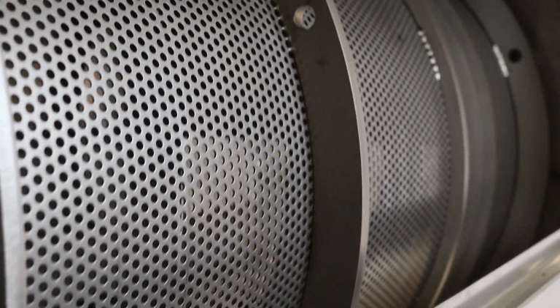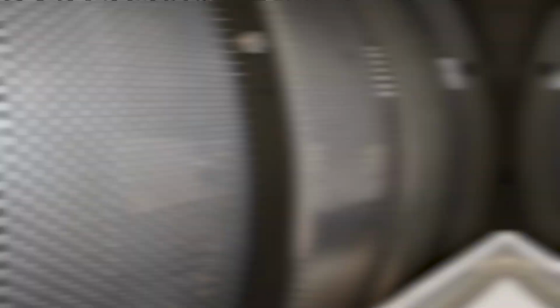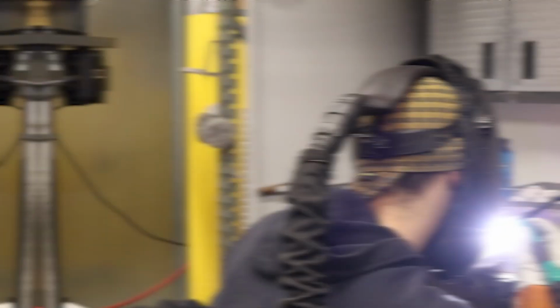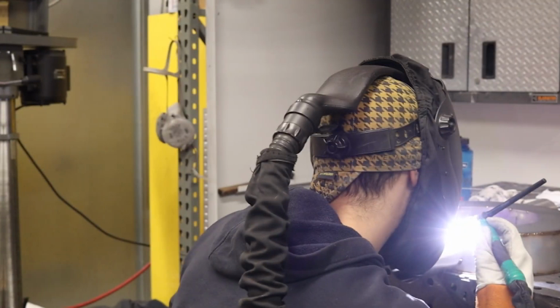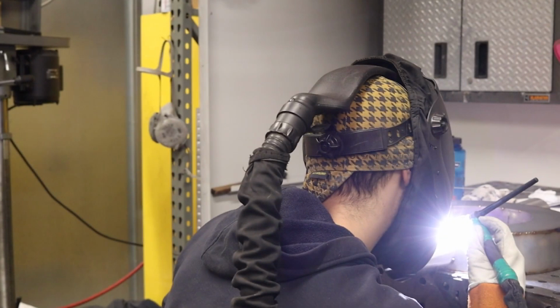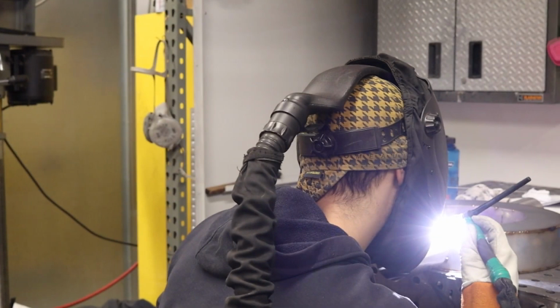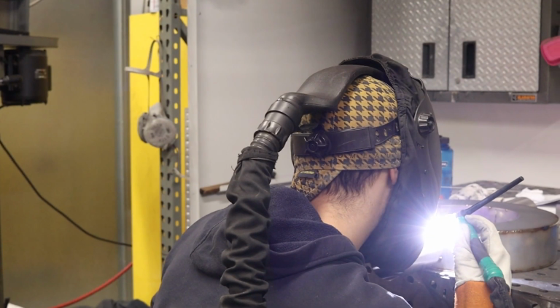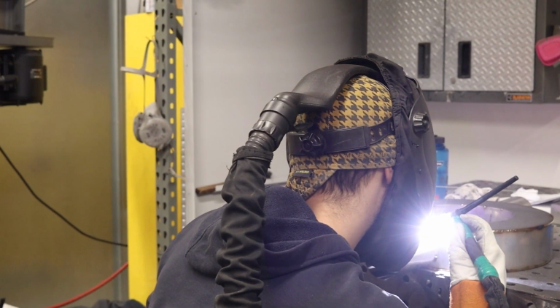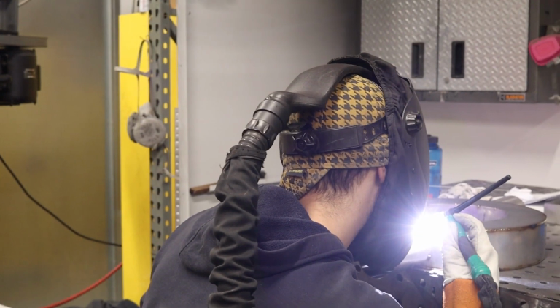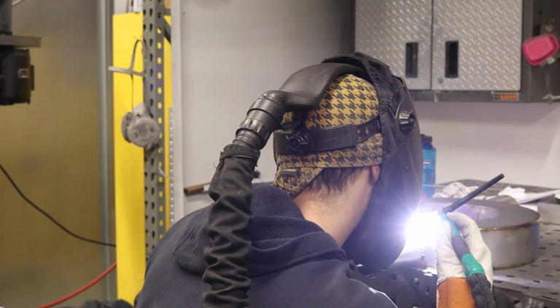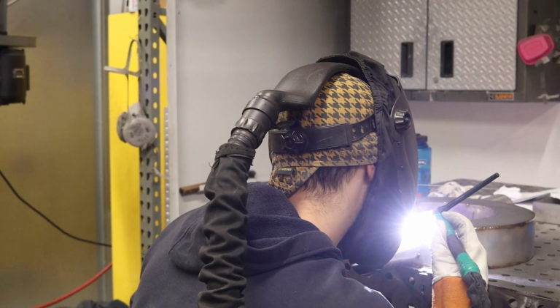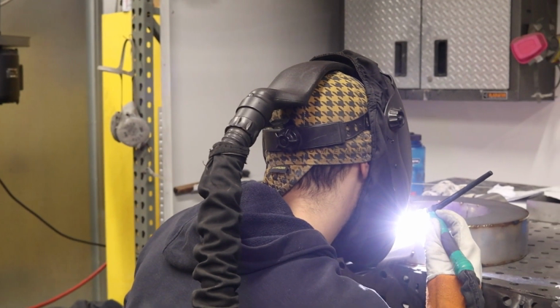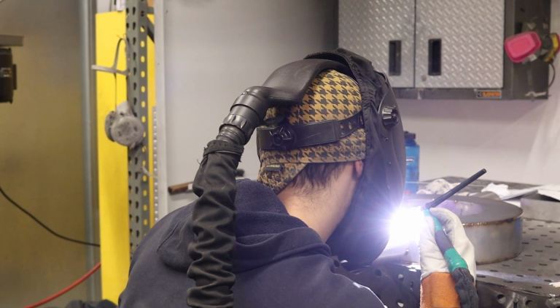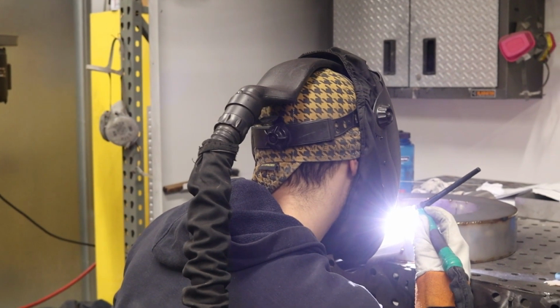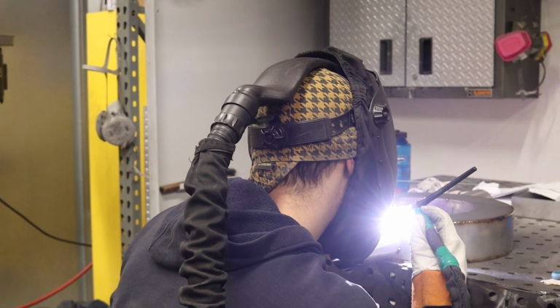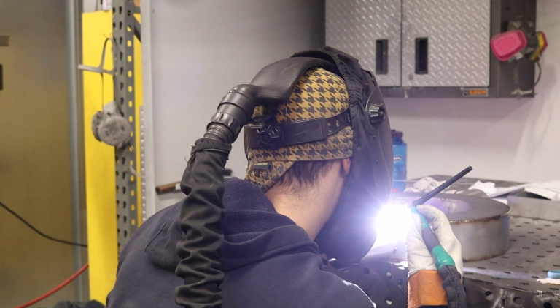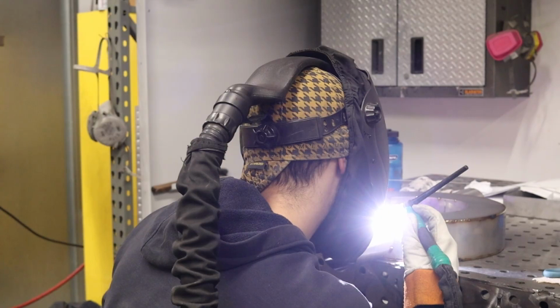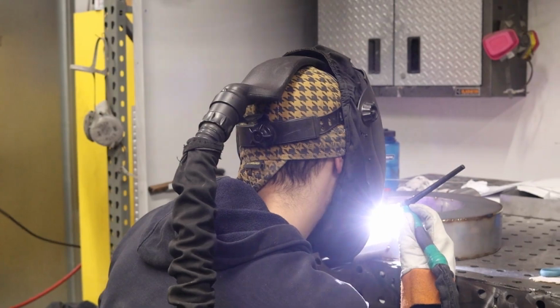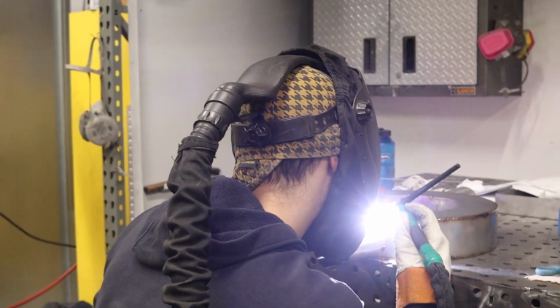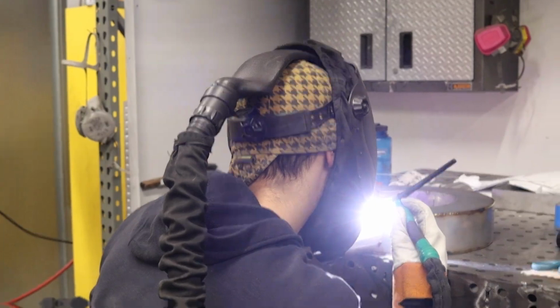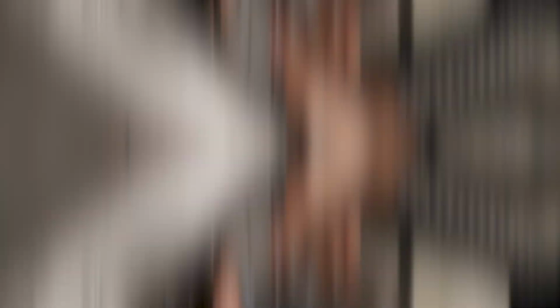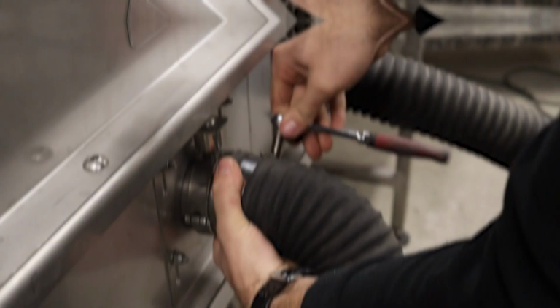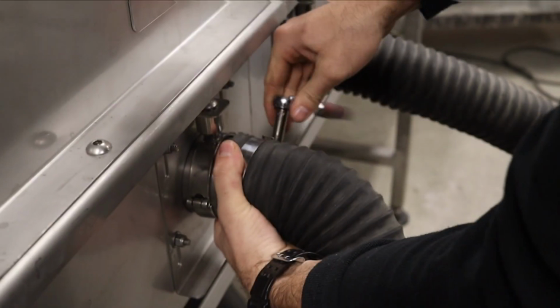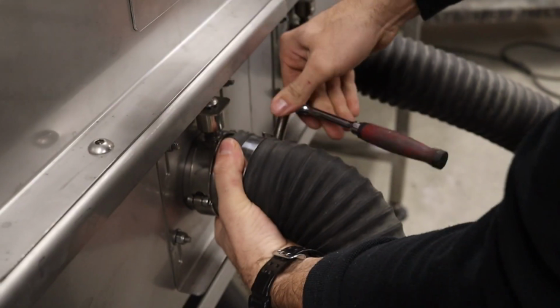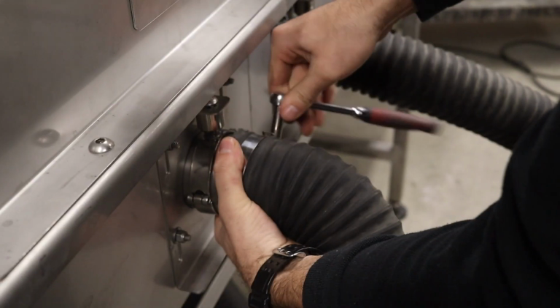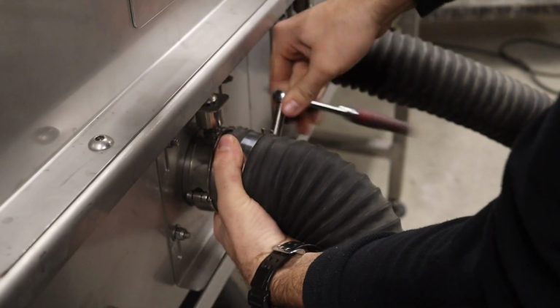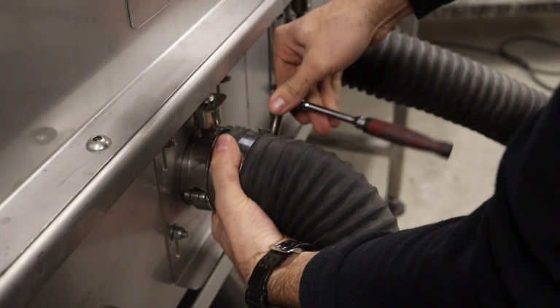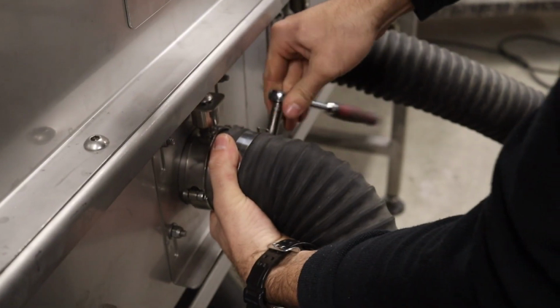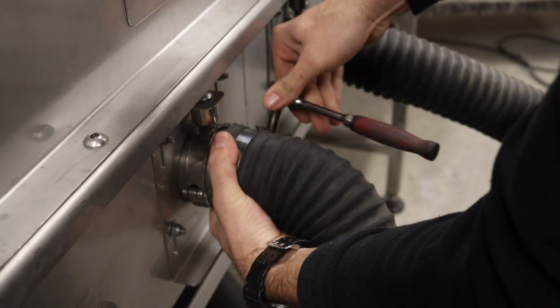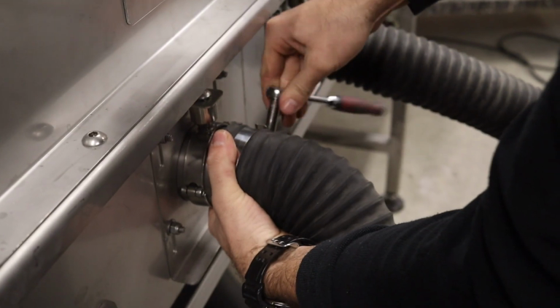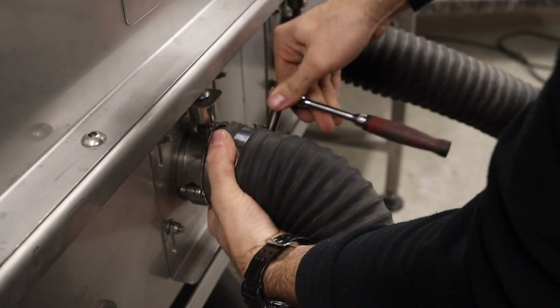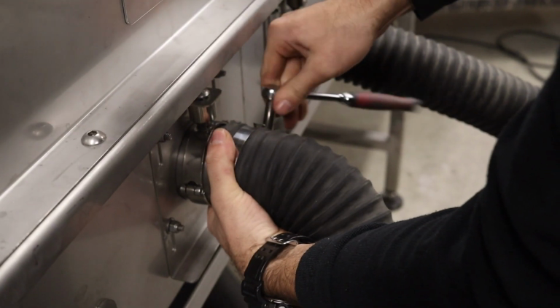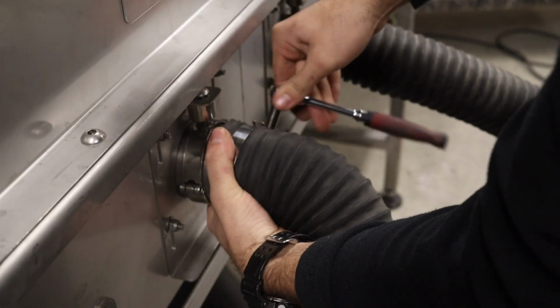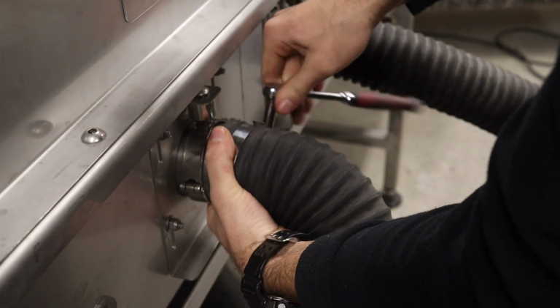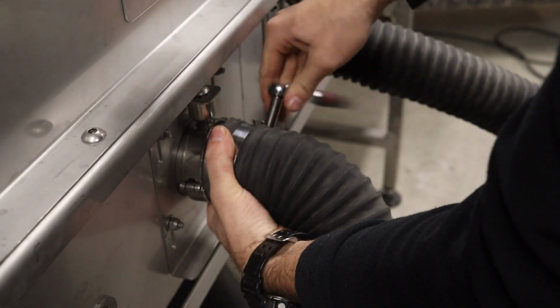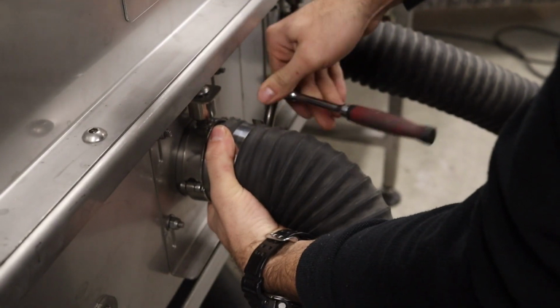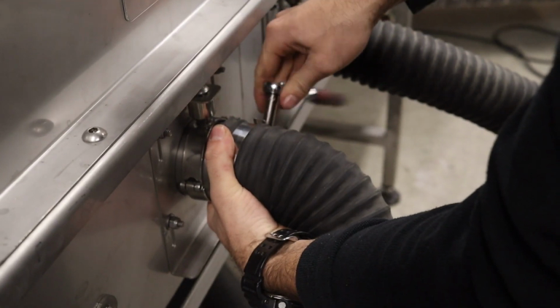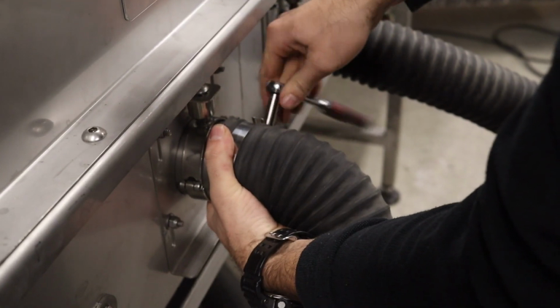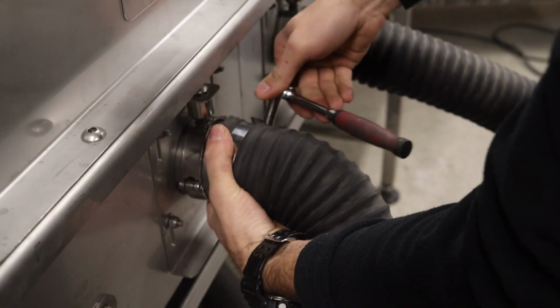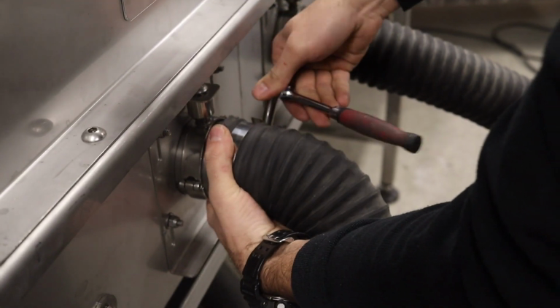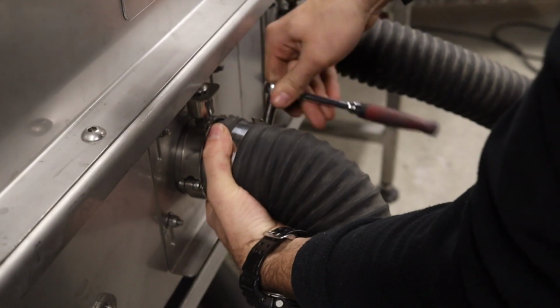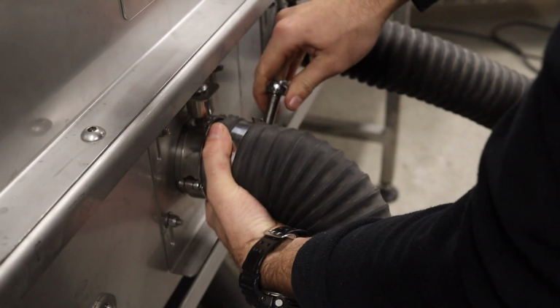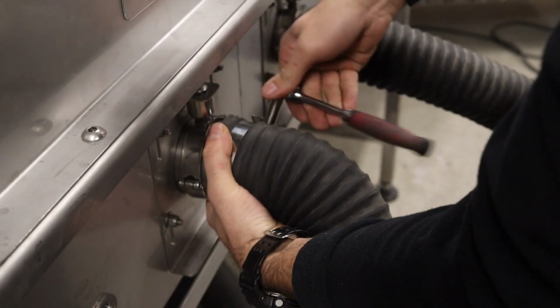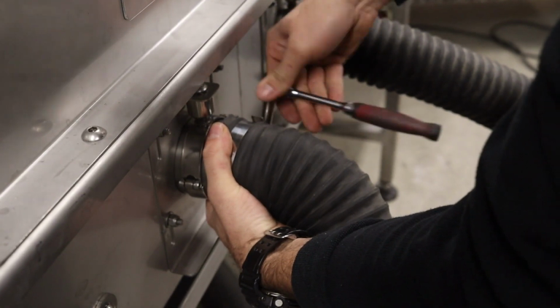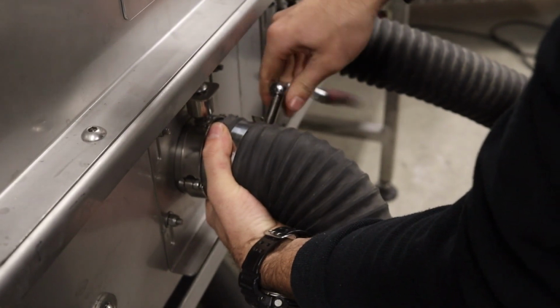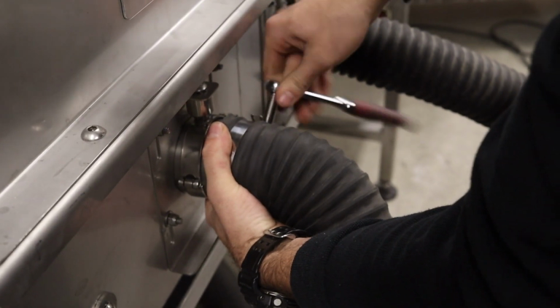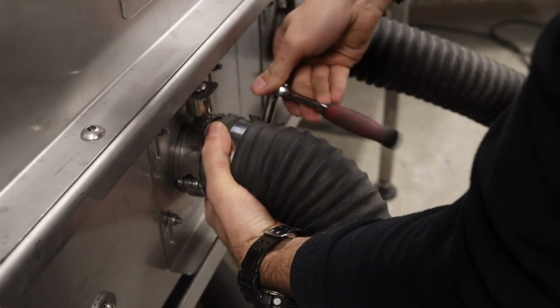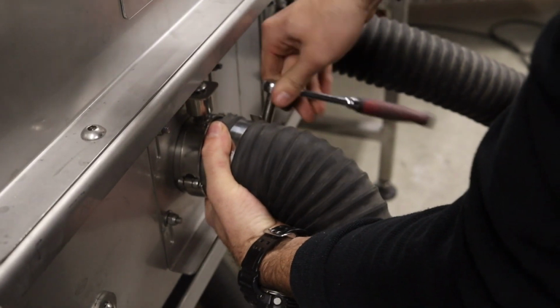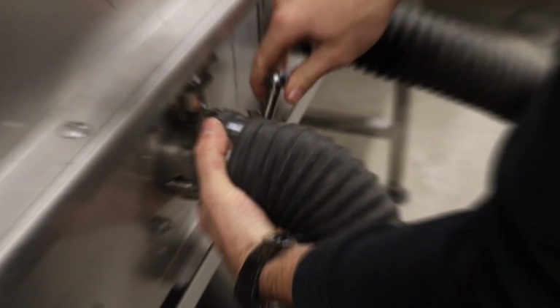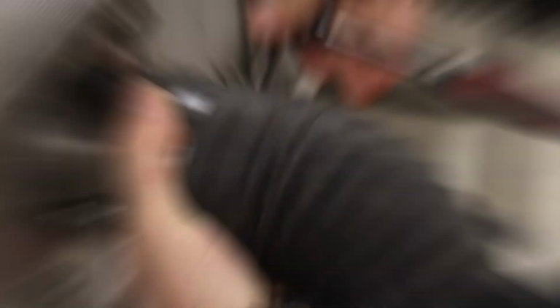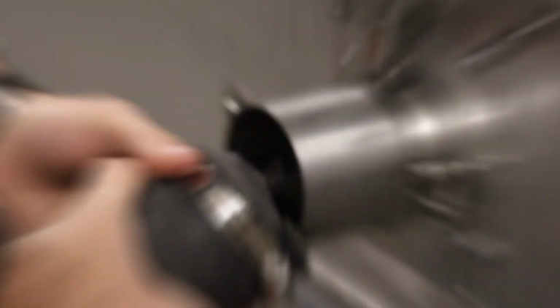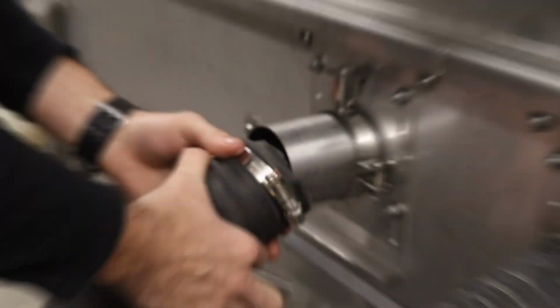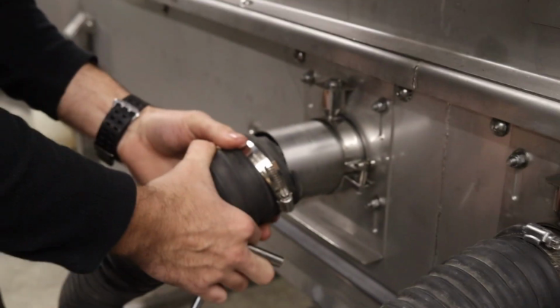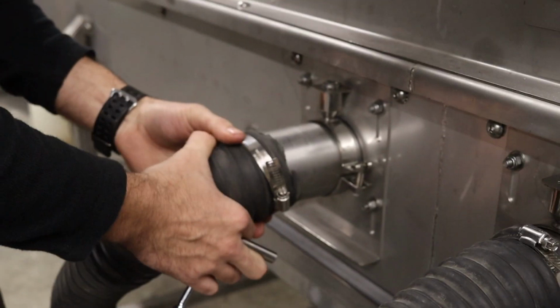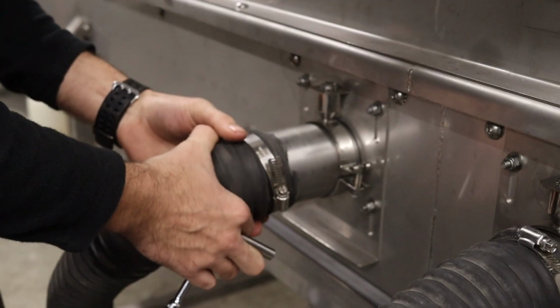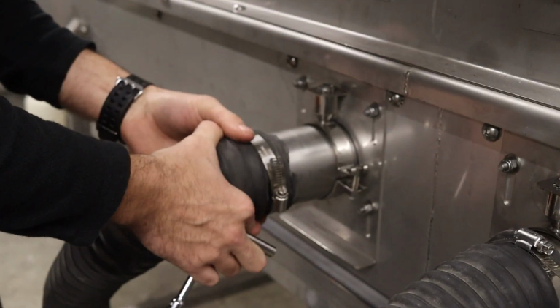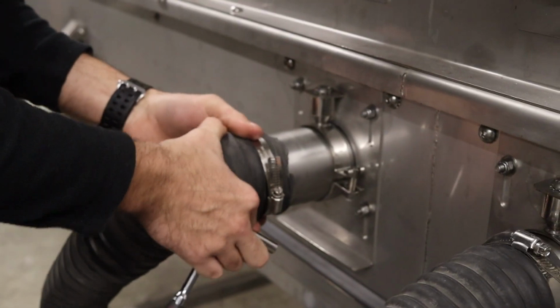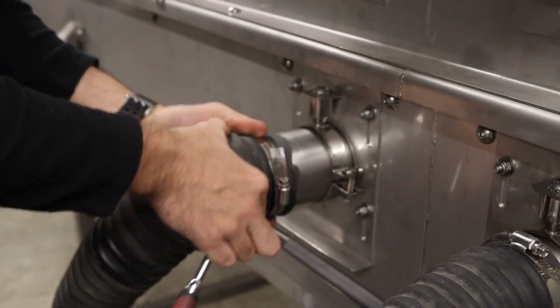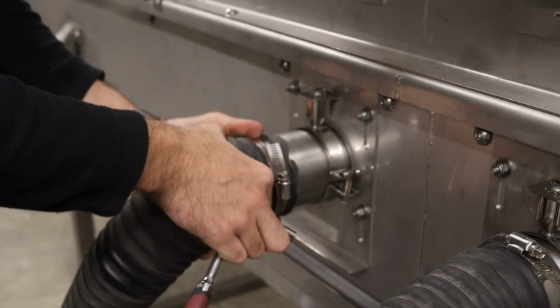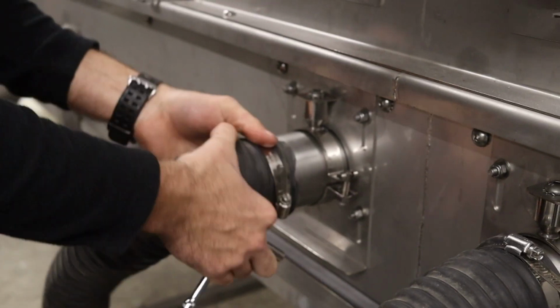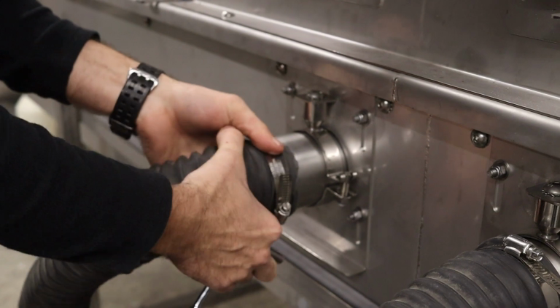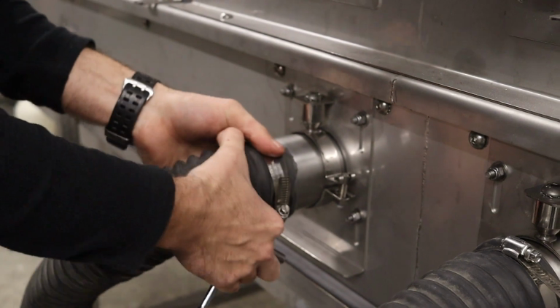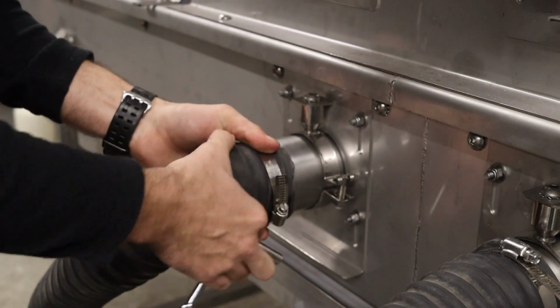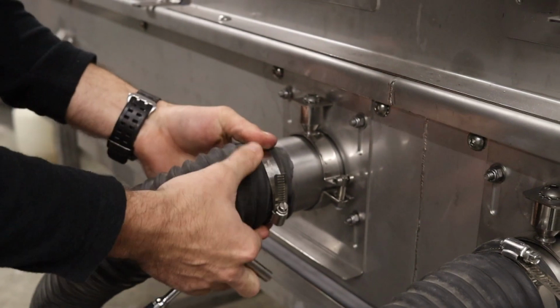We continuously adapt our products at ACI to align with industry trends, ensuring that our clients have access to the most advanced air movement solutions possible.